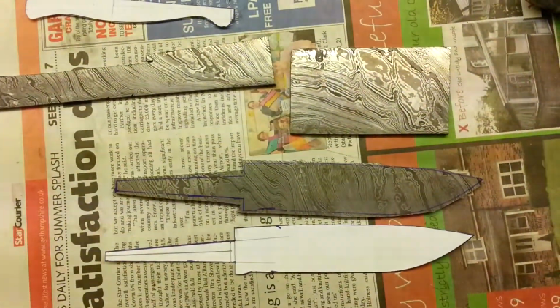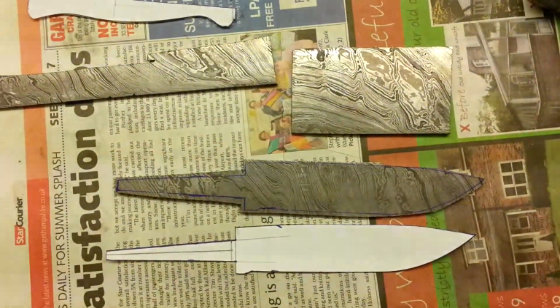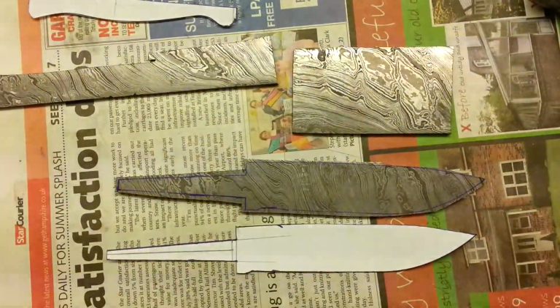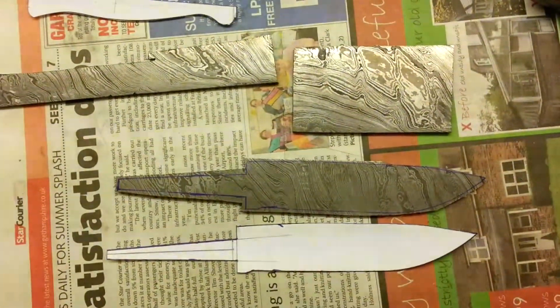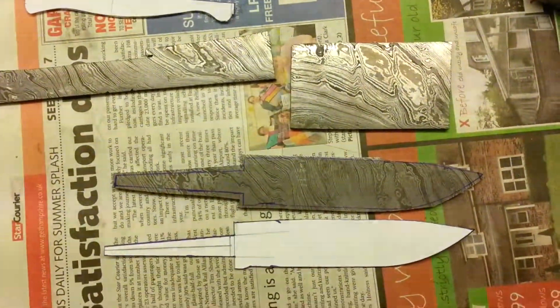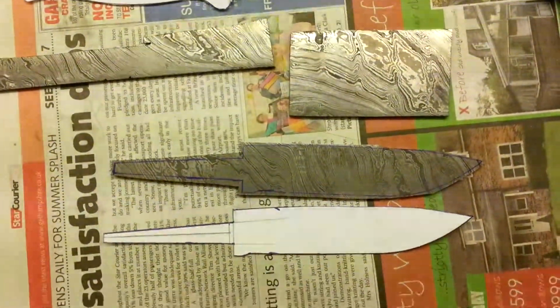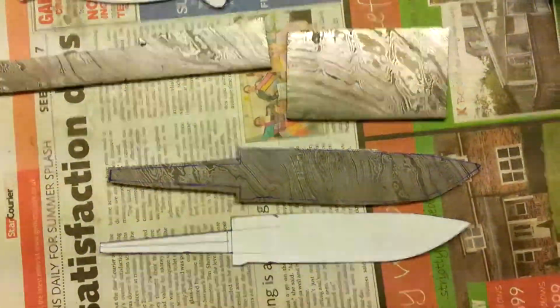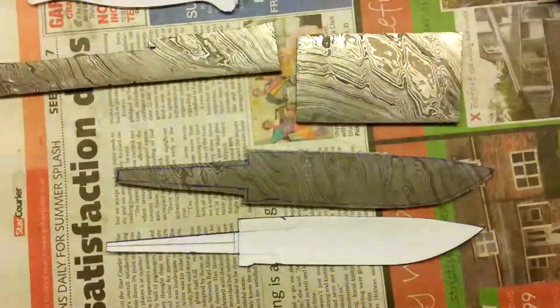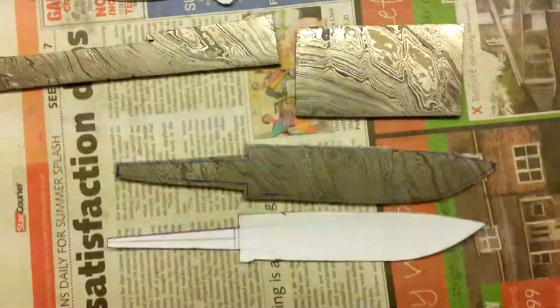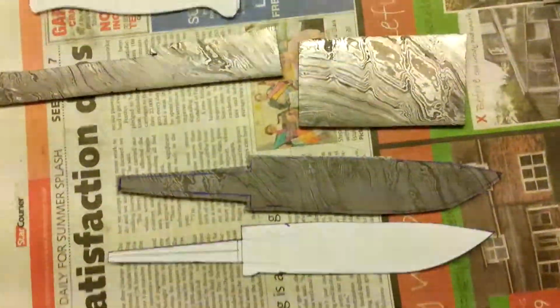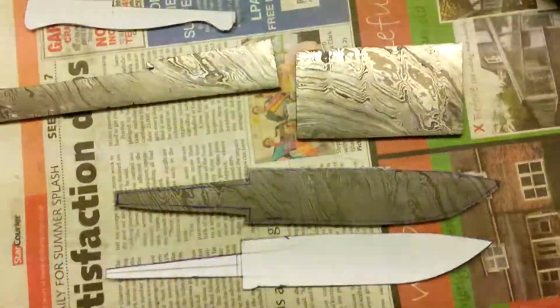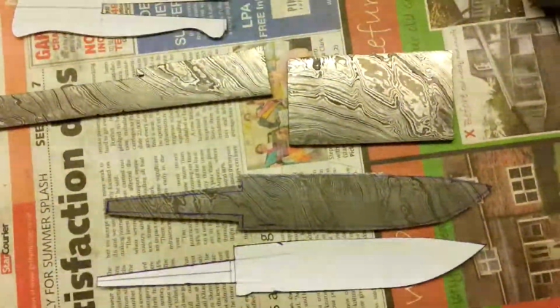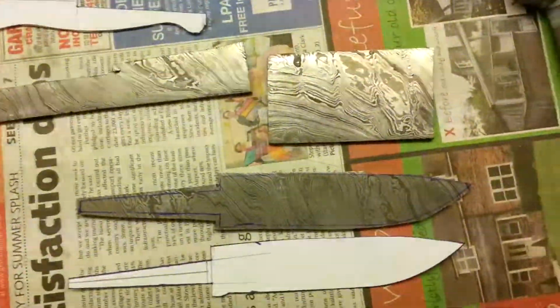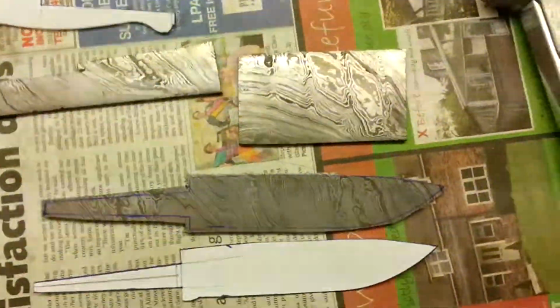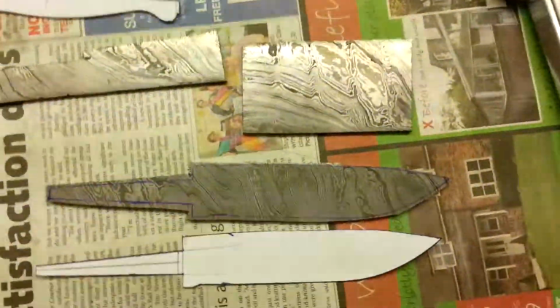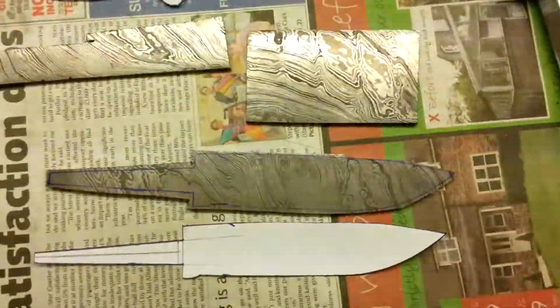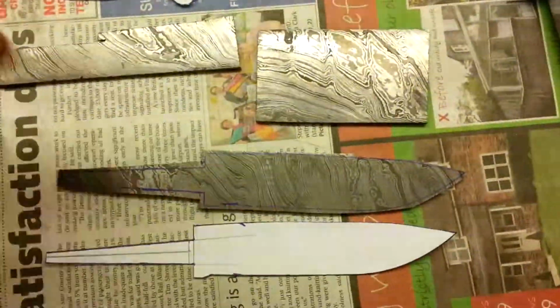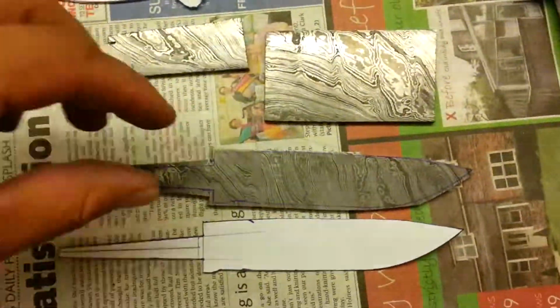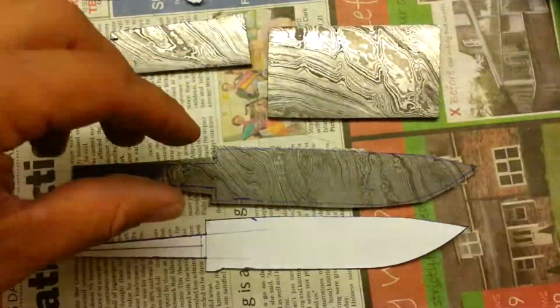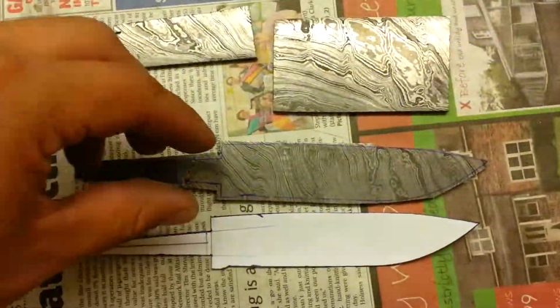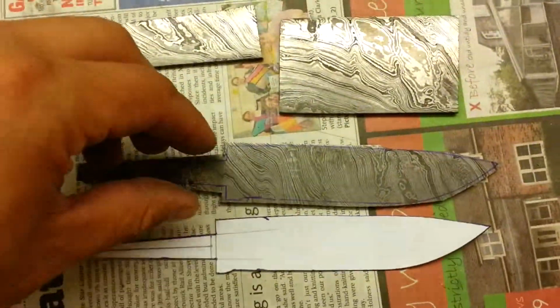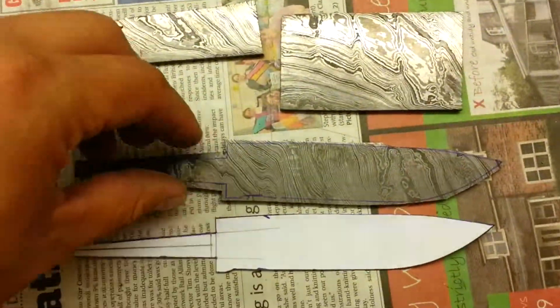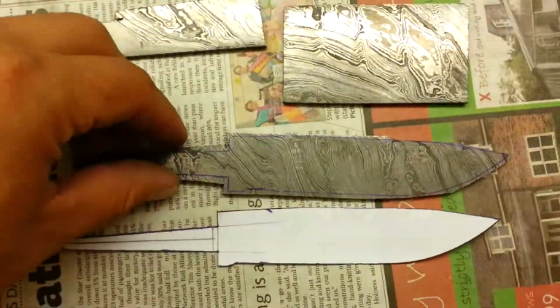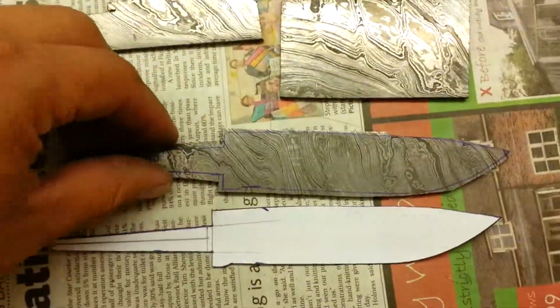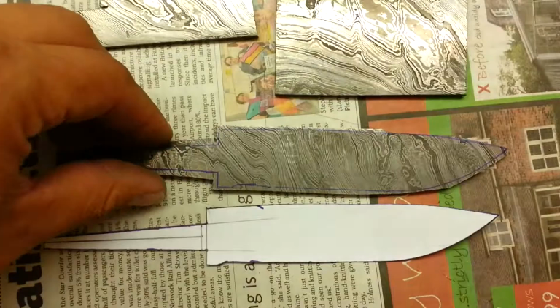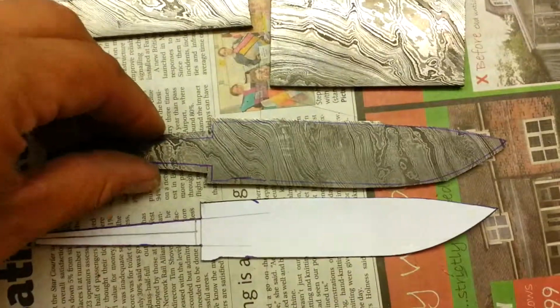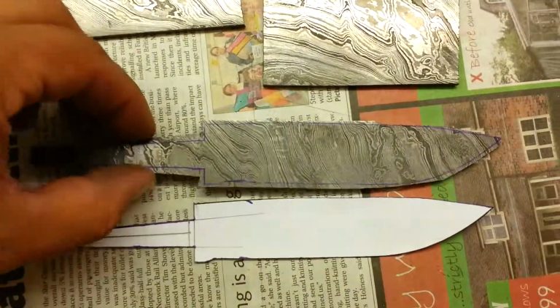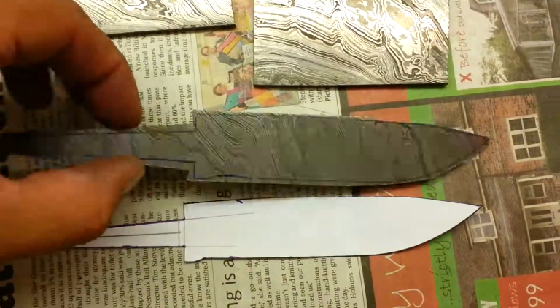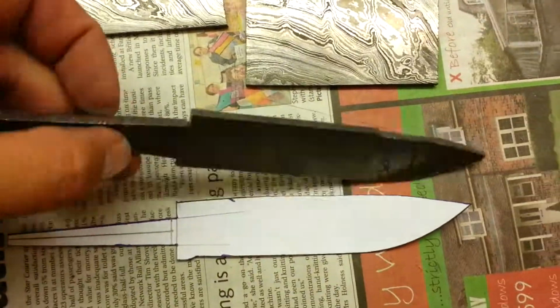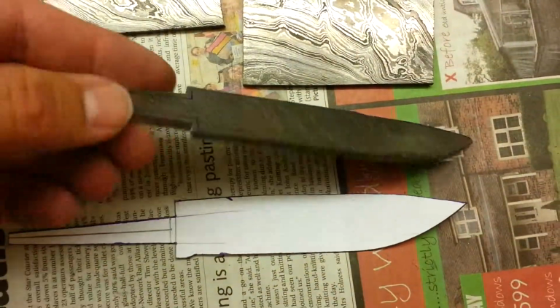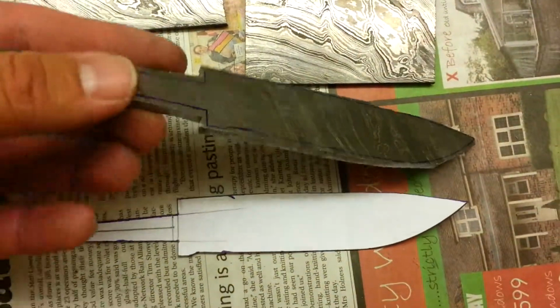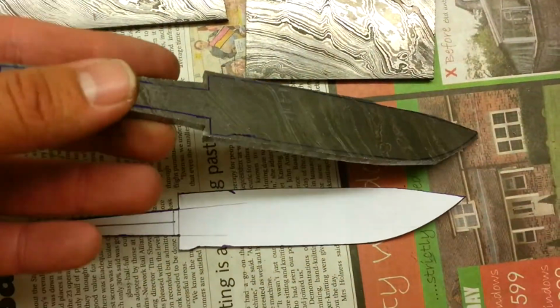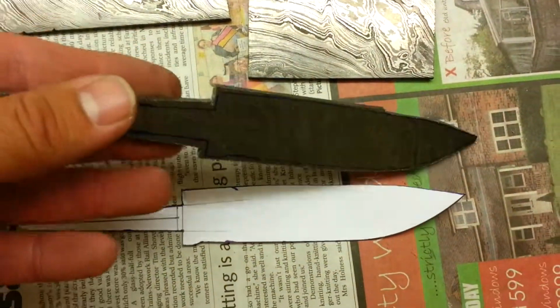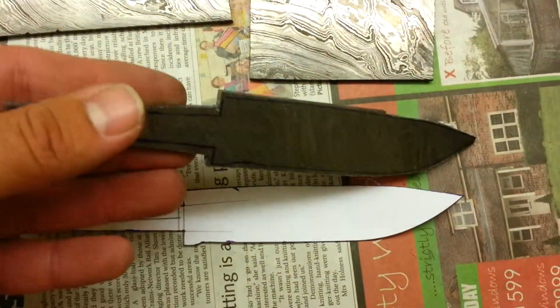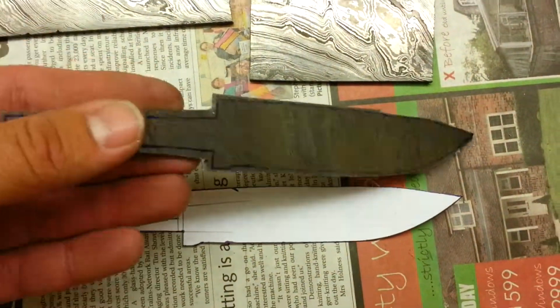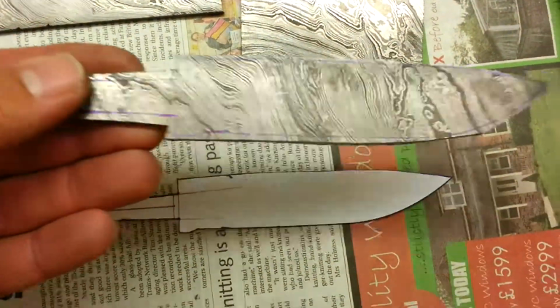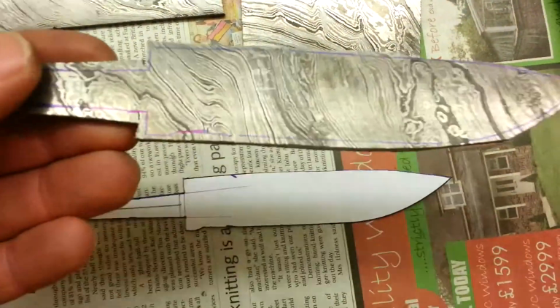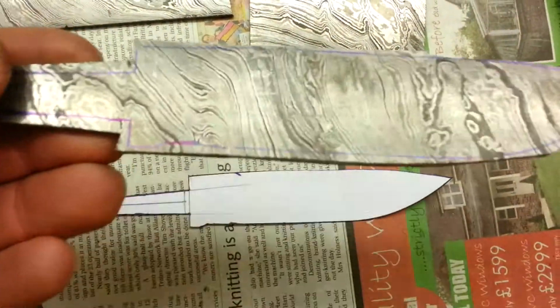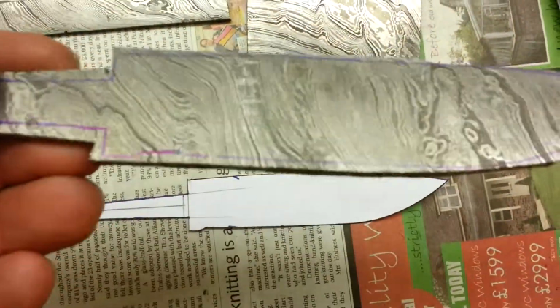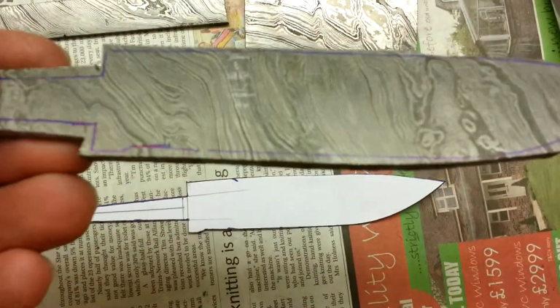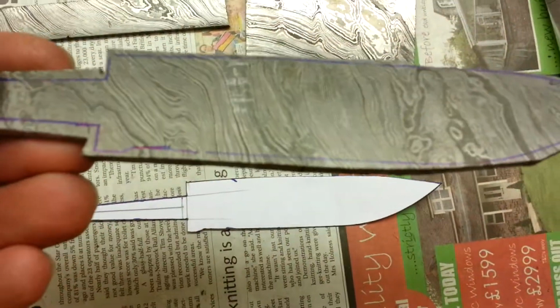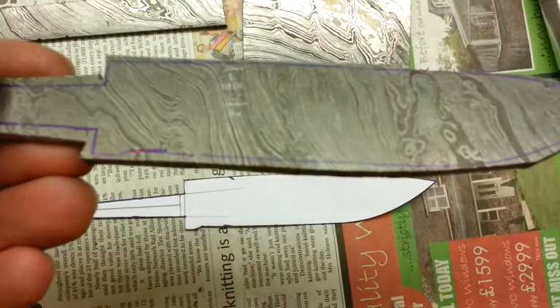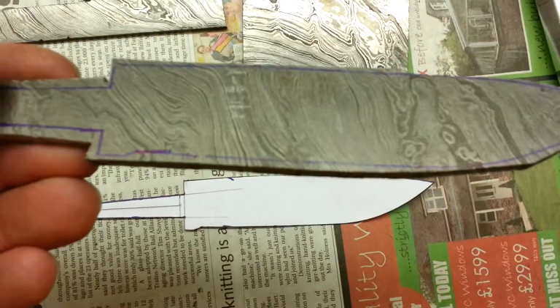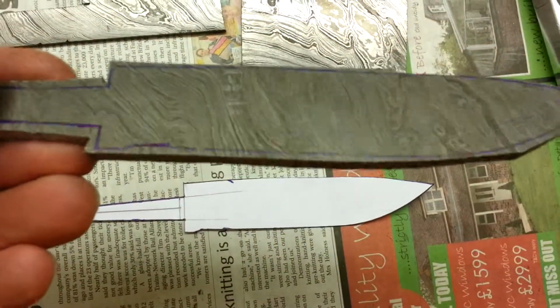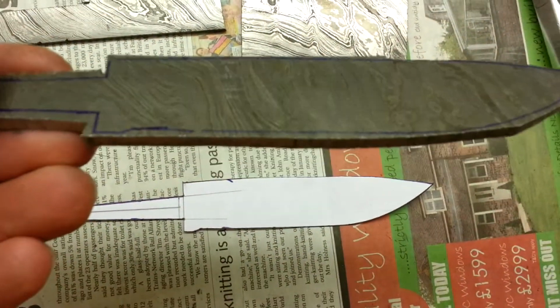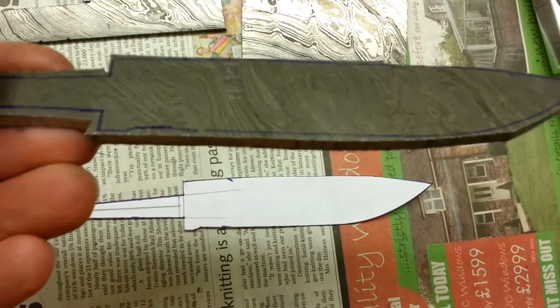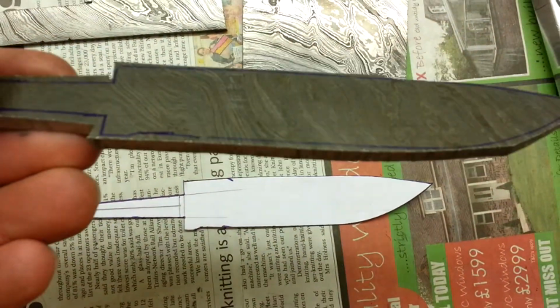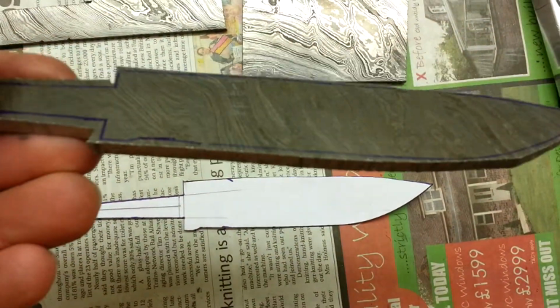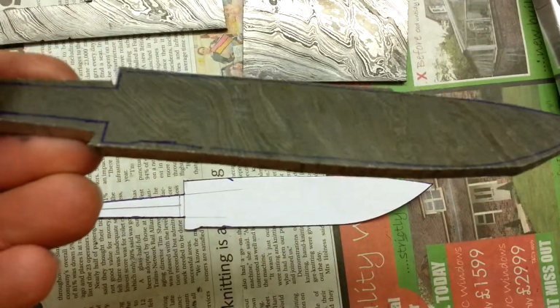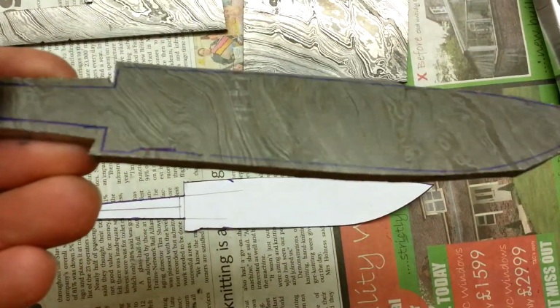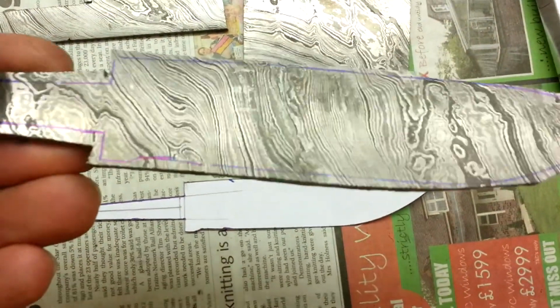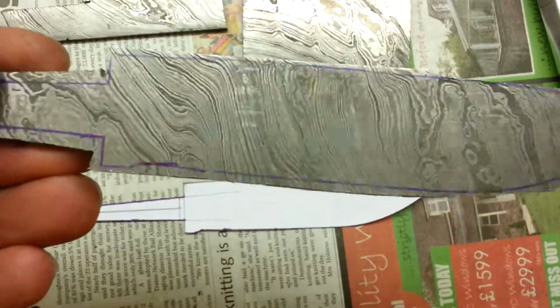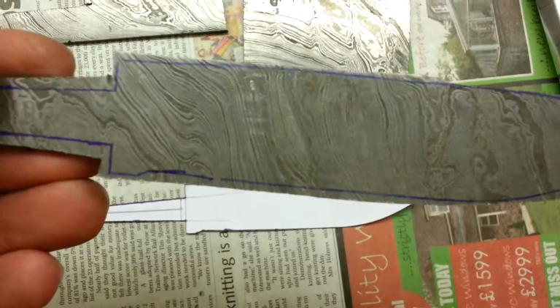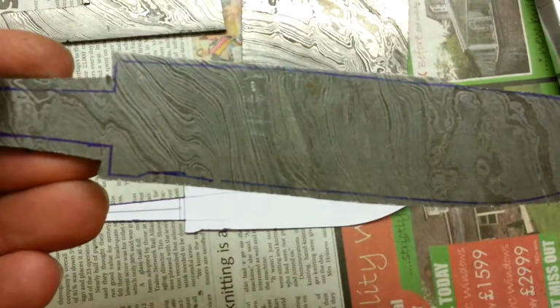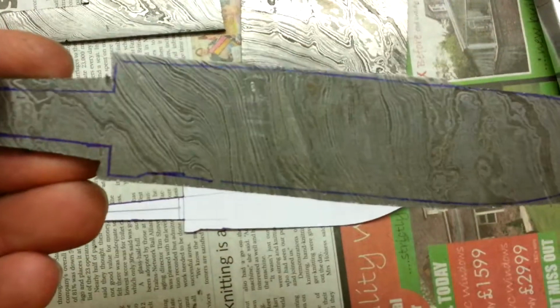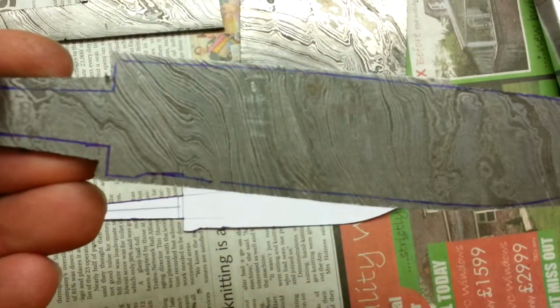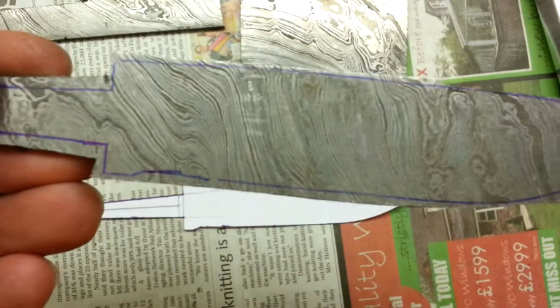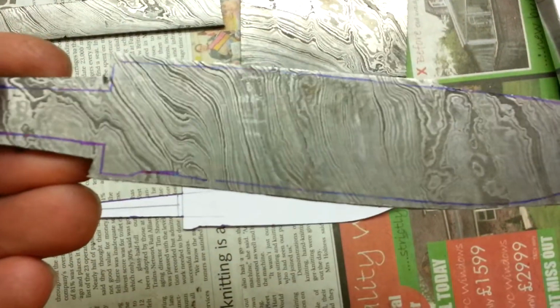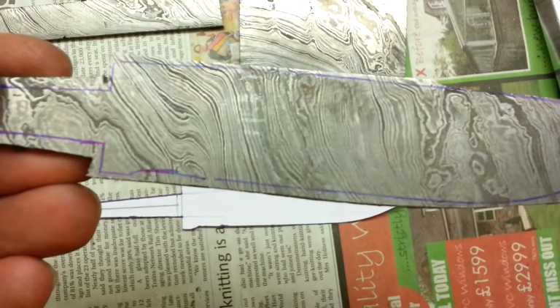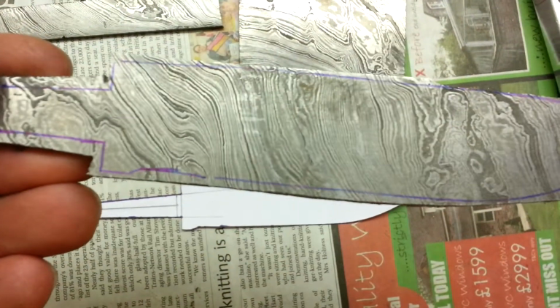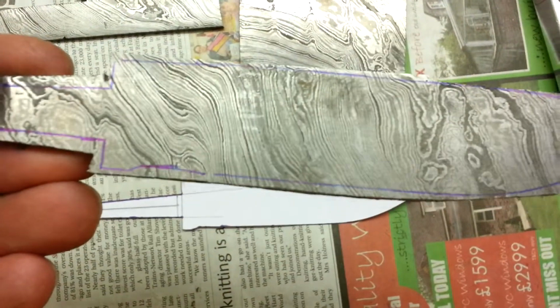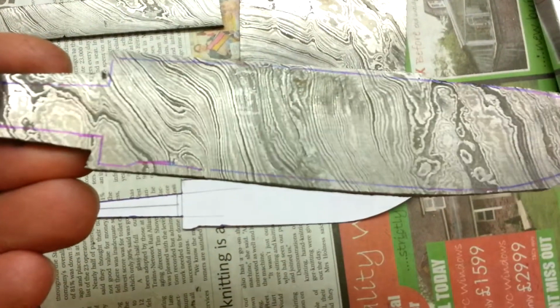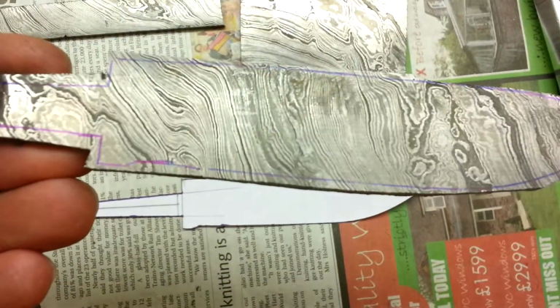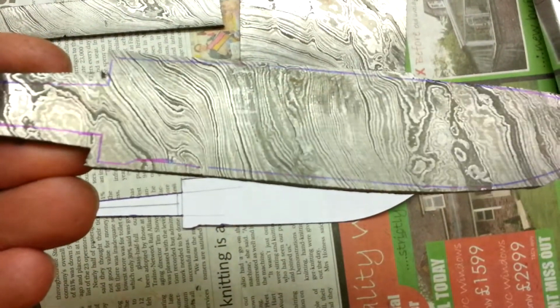Right here it is, chunked it out with the old hacksaw — not too bad really.